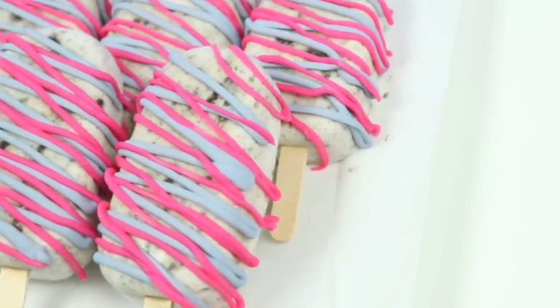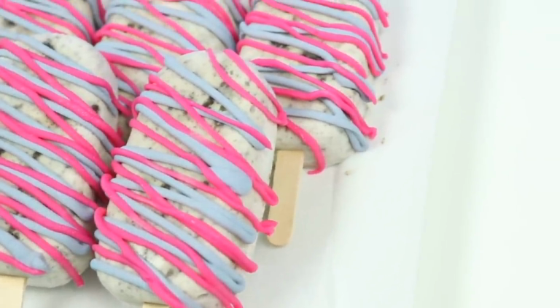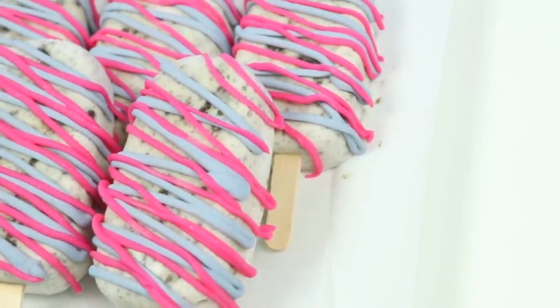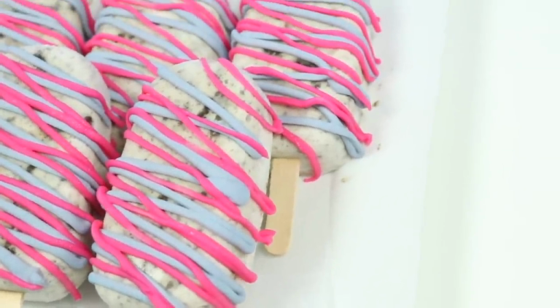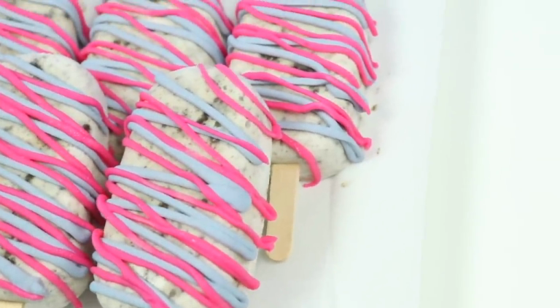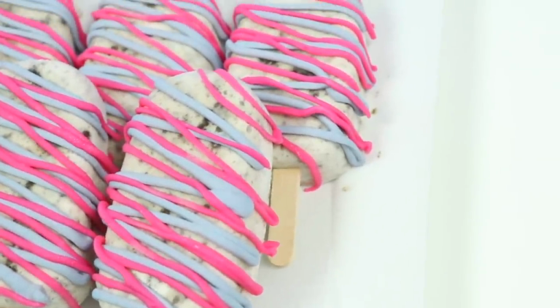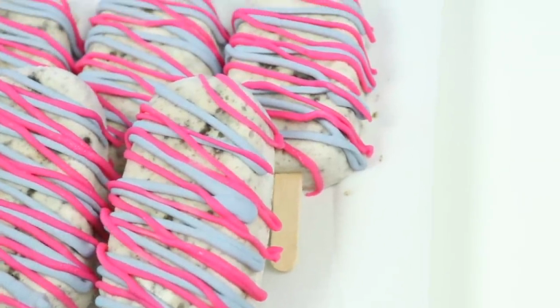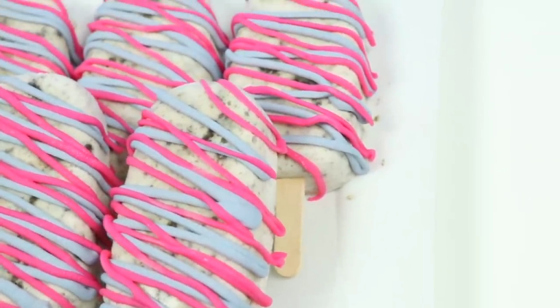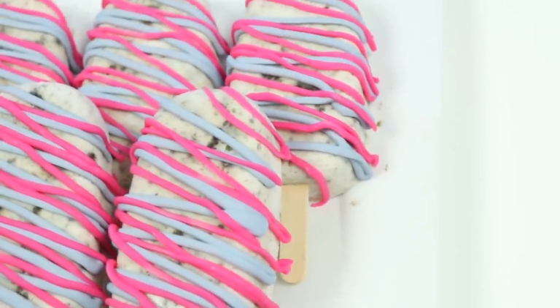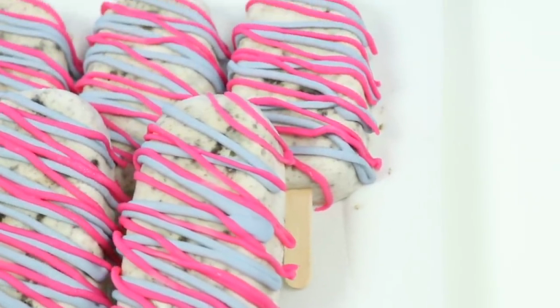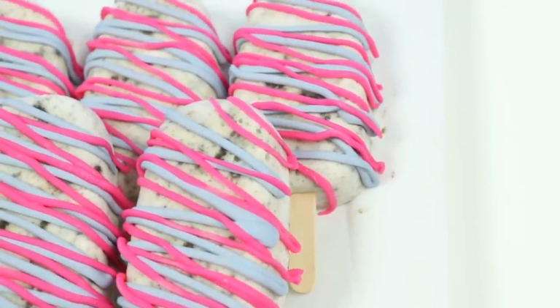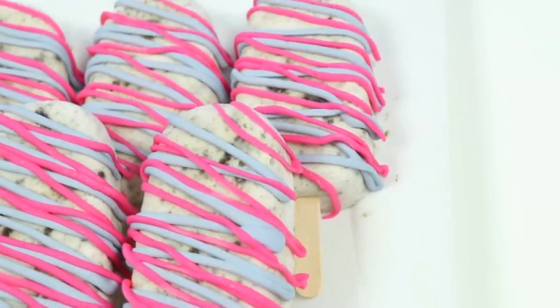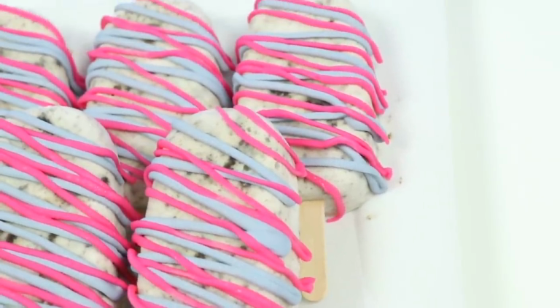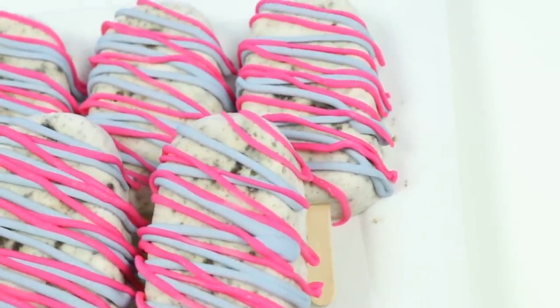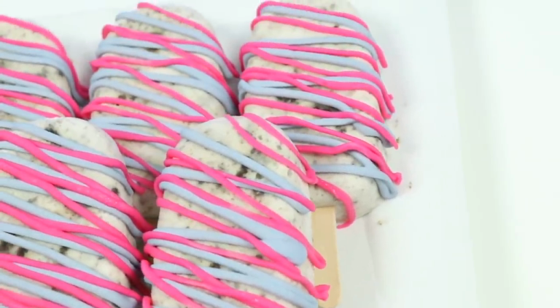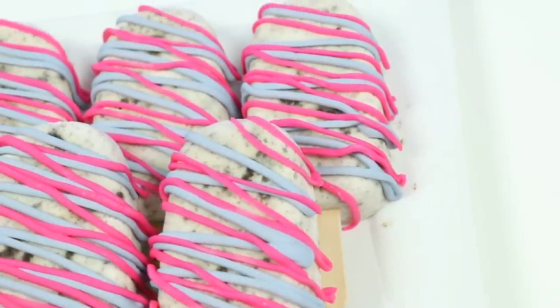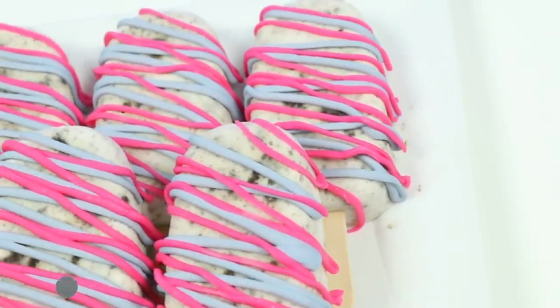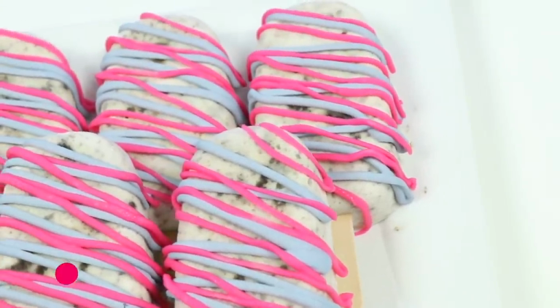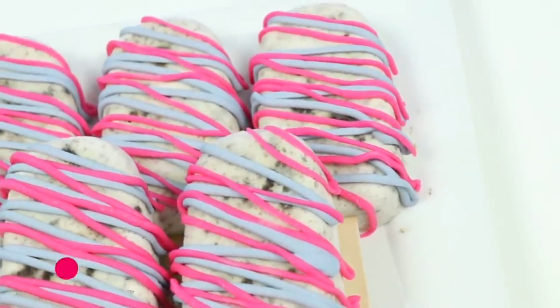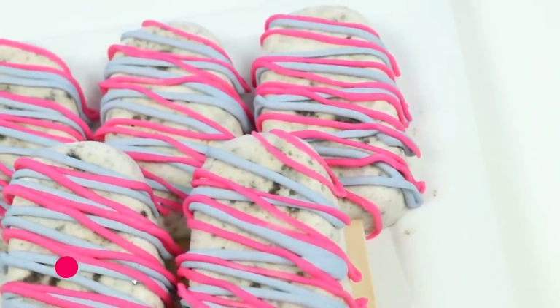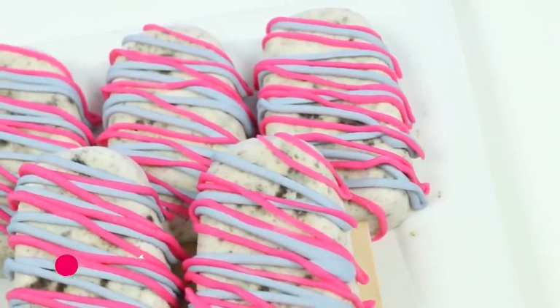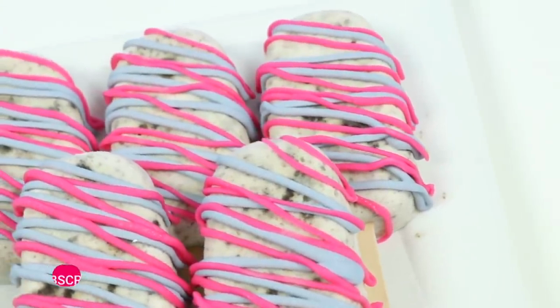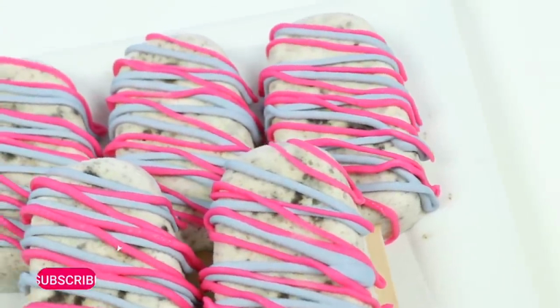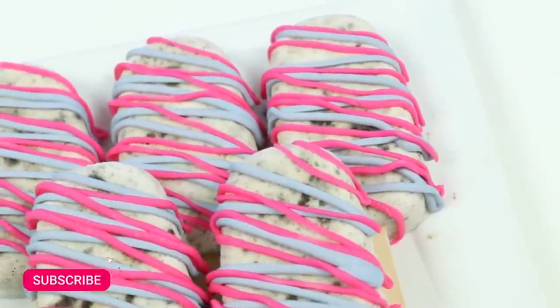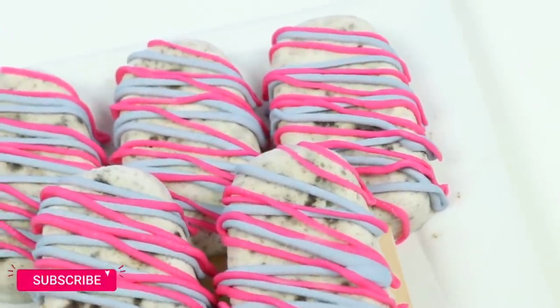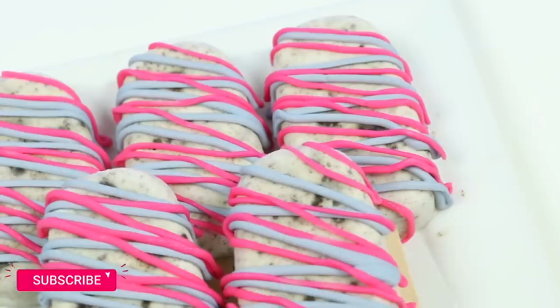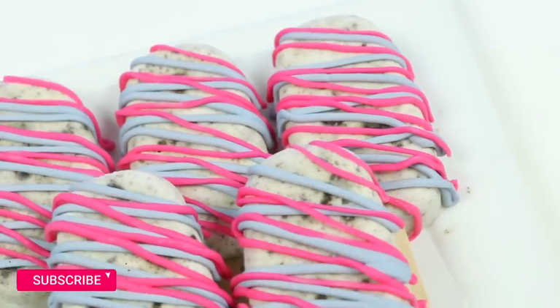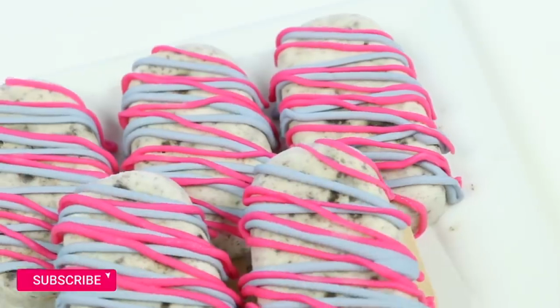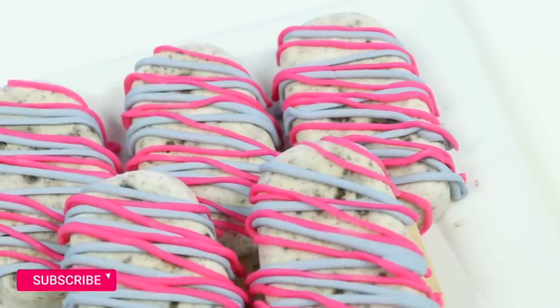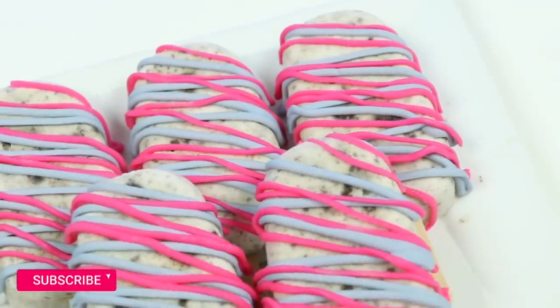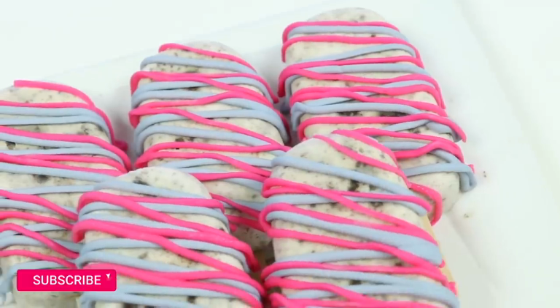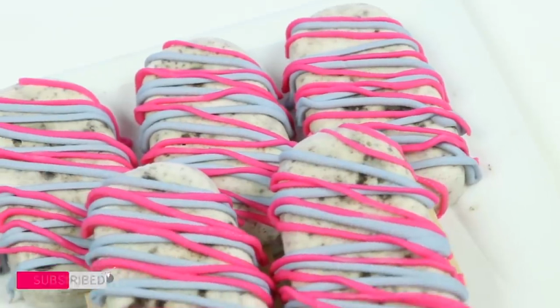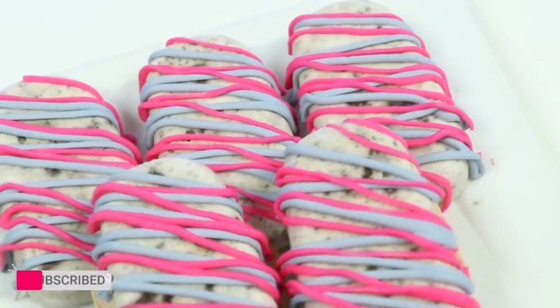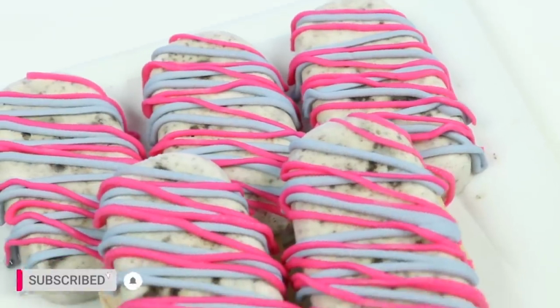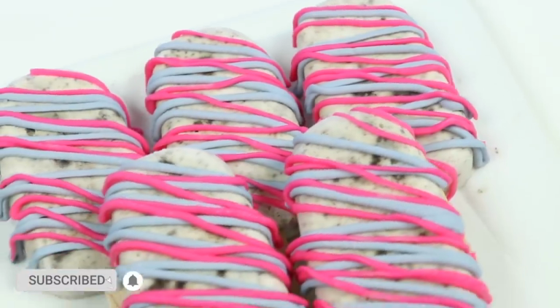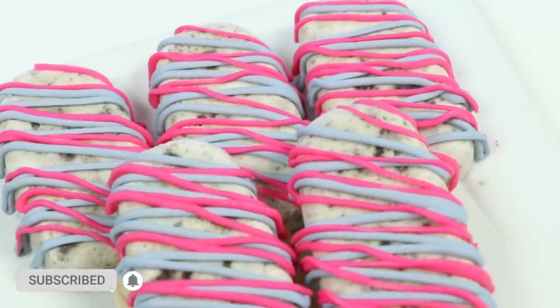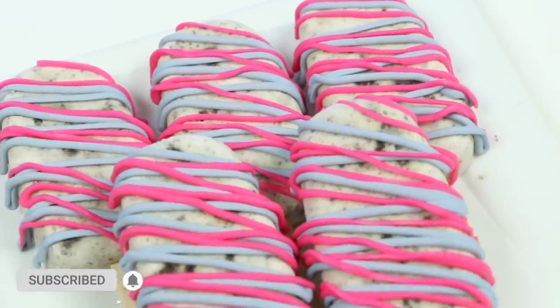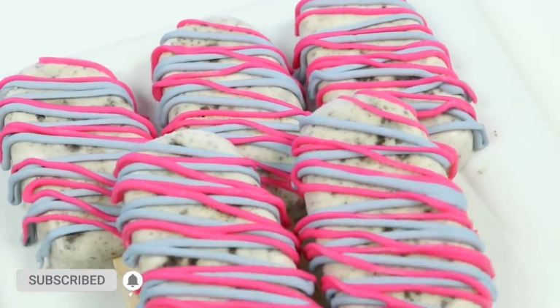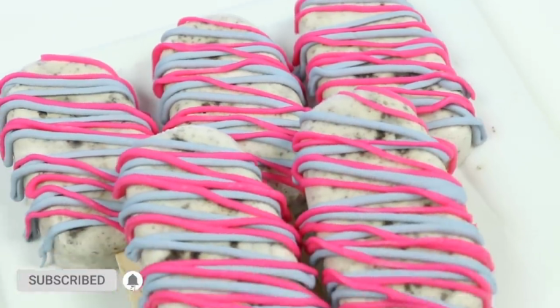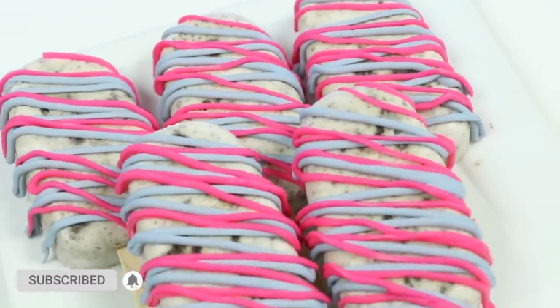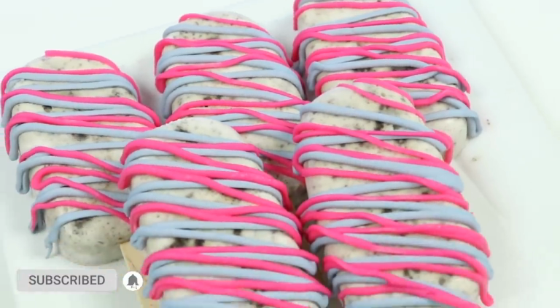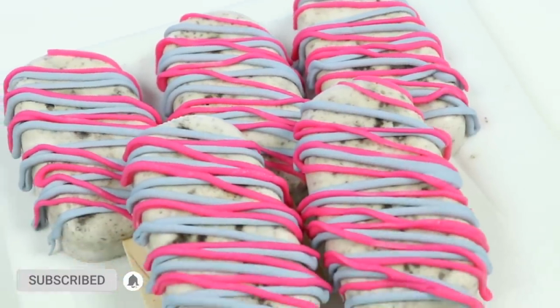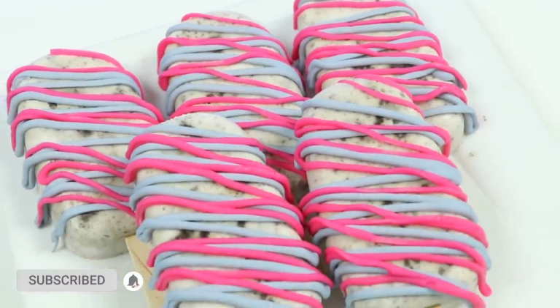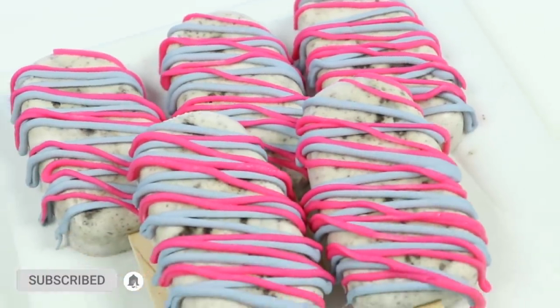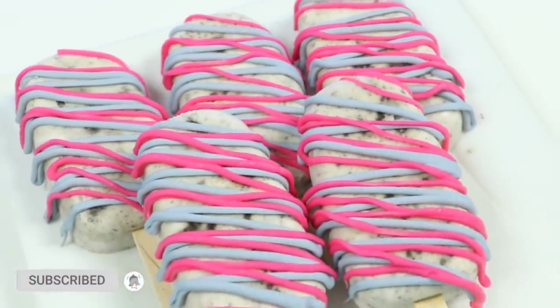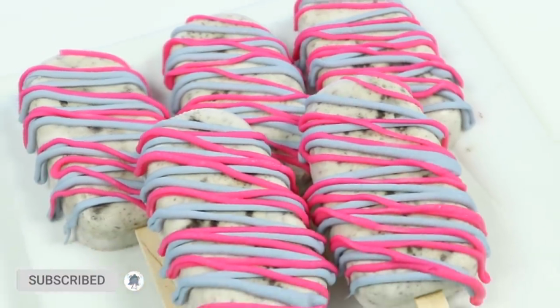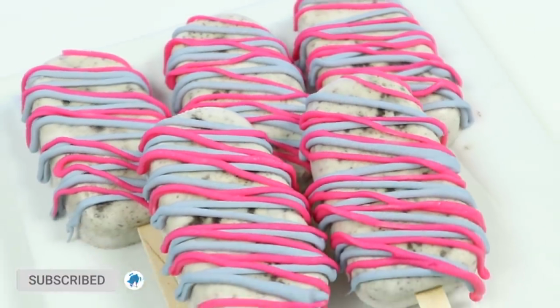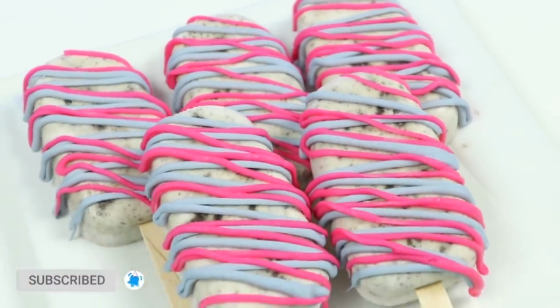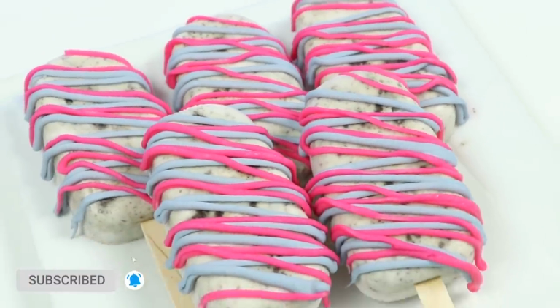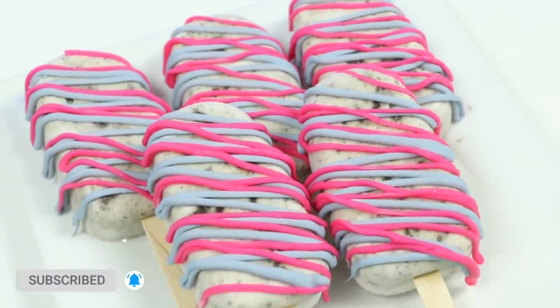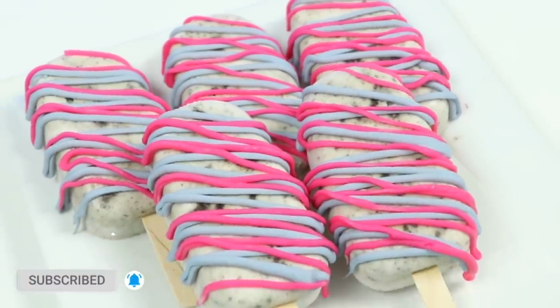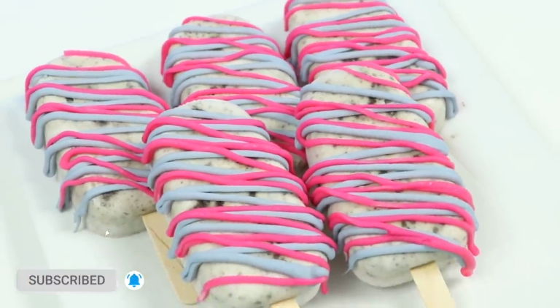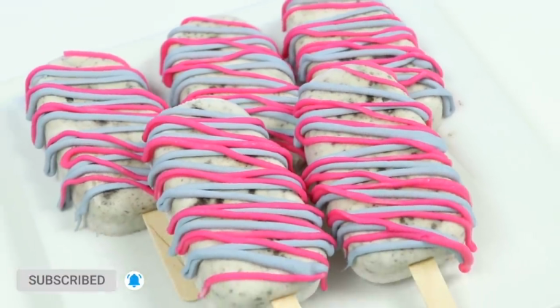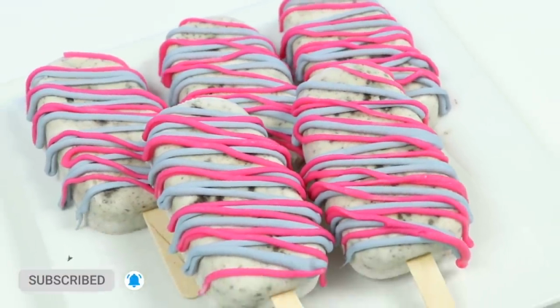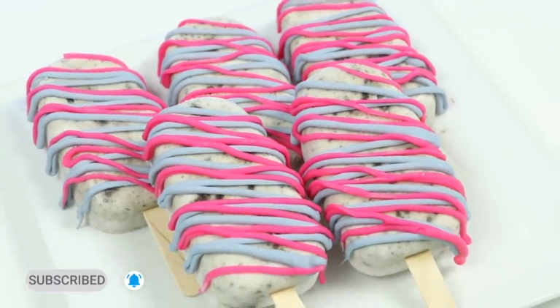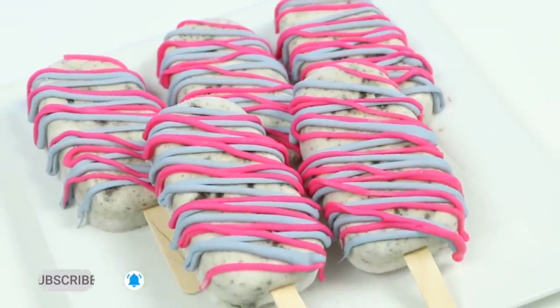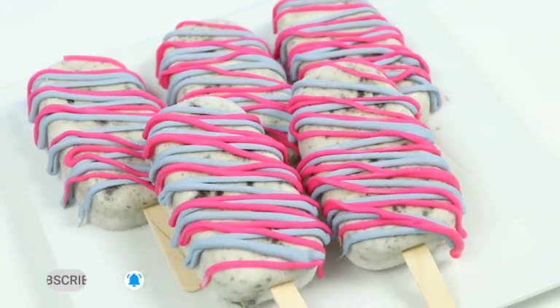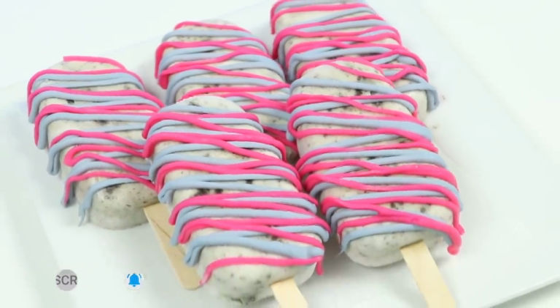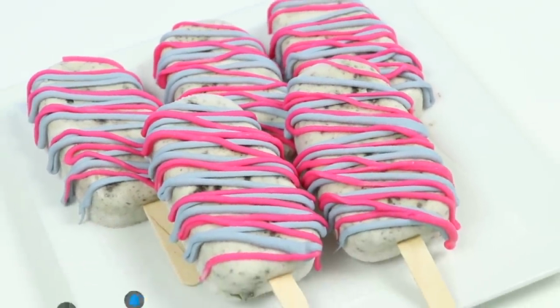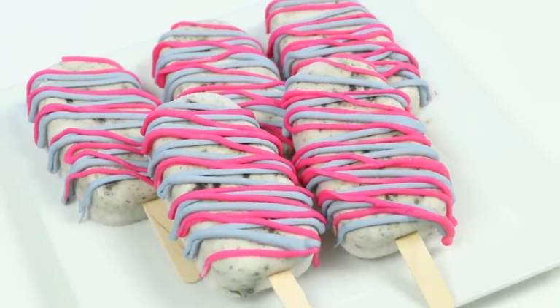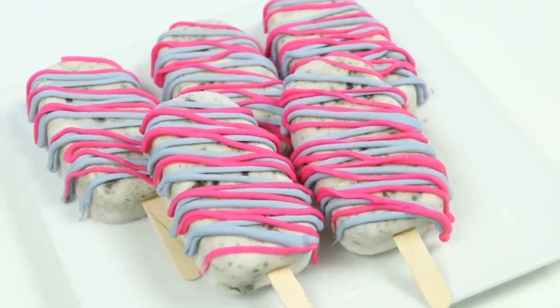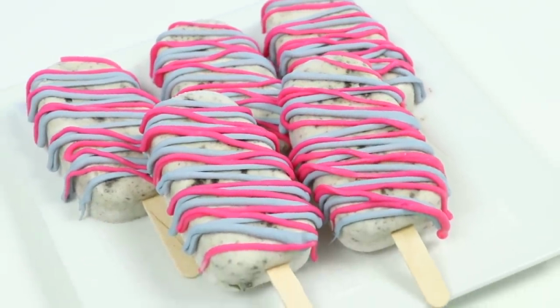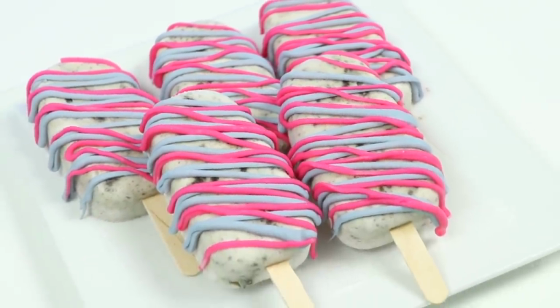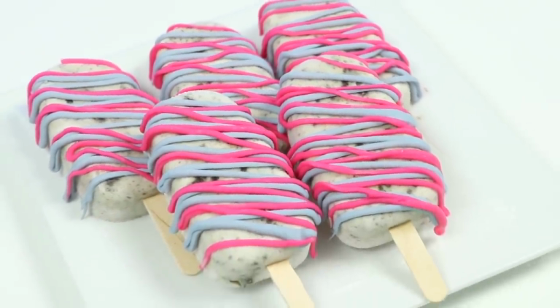But before we jump into it, if you're new to this channel, be sure to hit that subscribe button and turn on that notification bell so you don't miss any awesome videos!